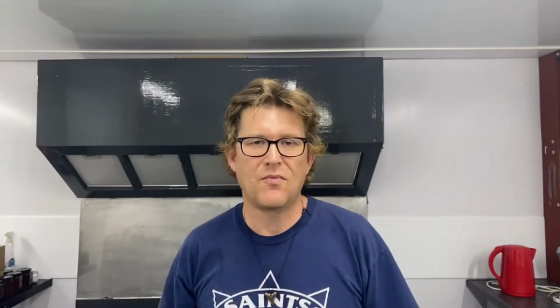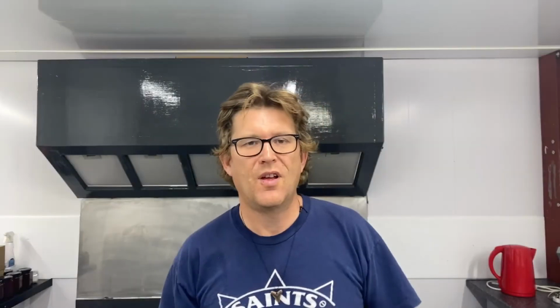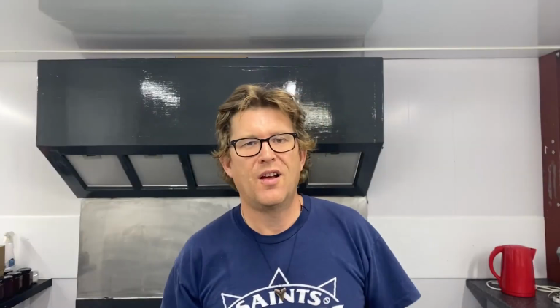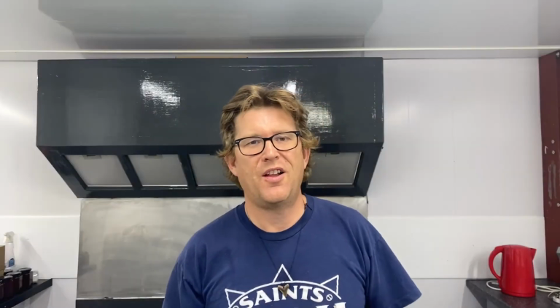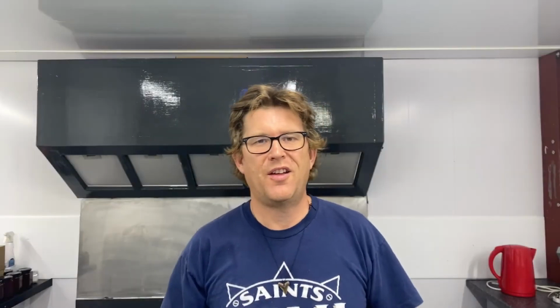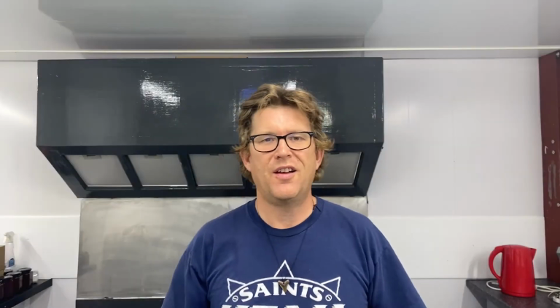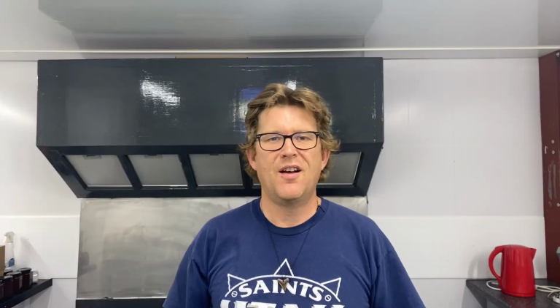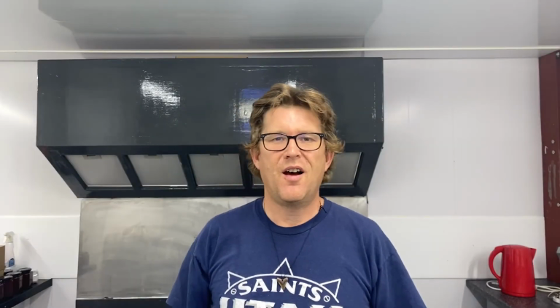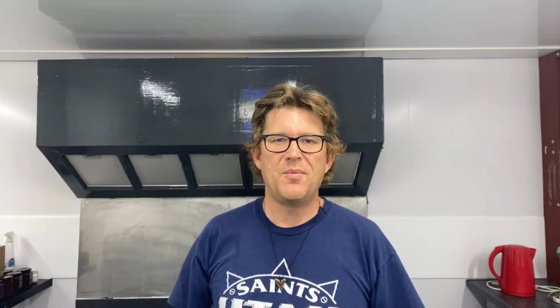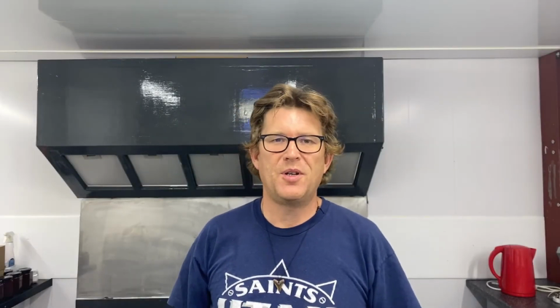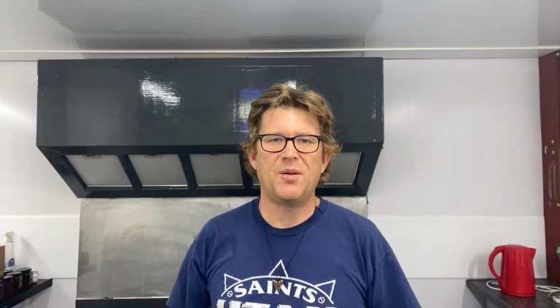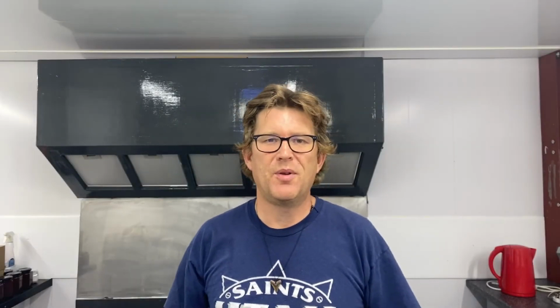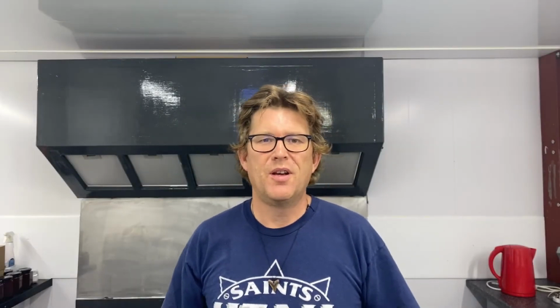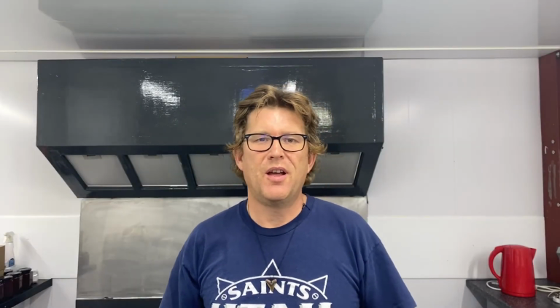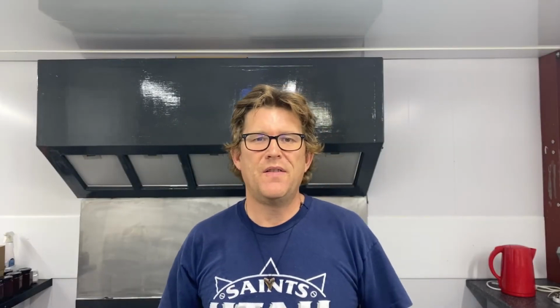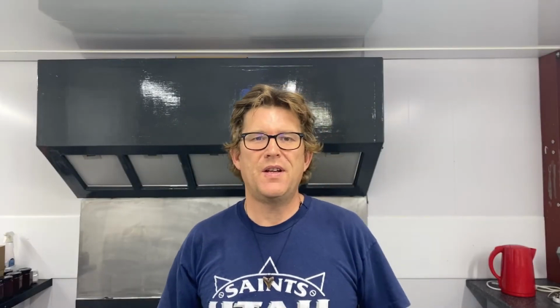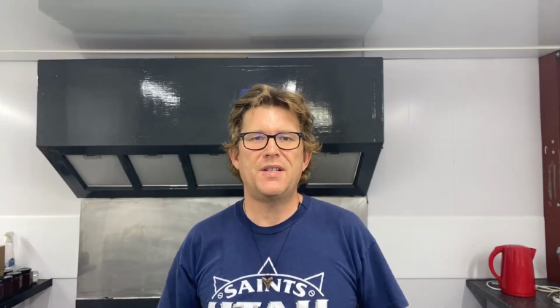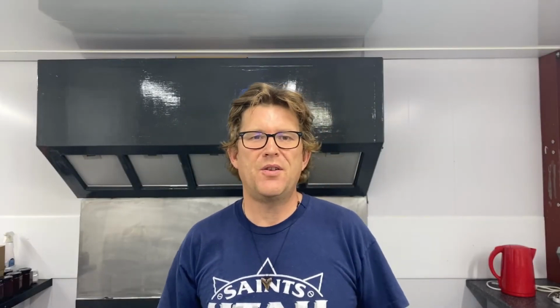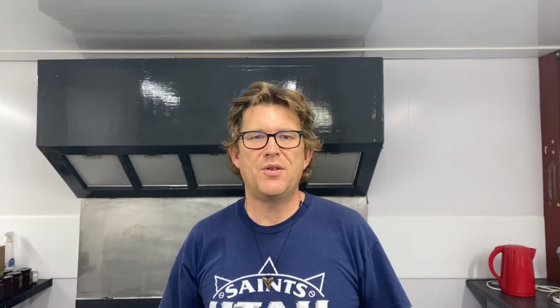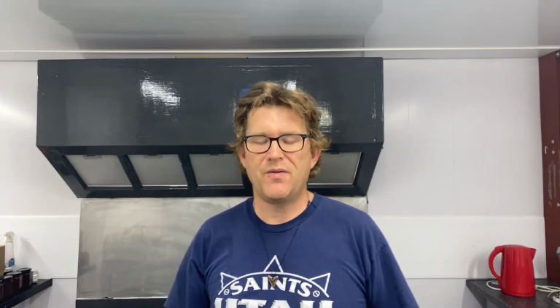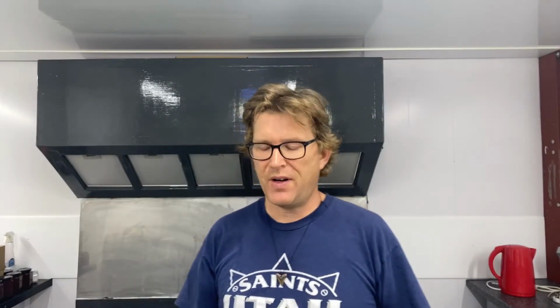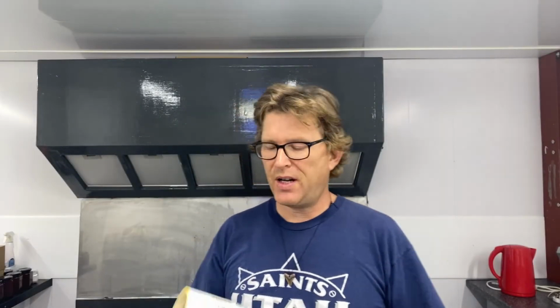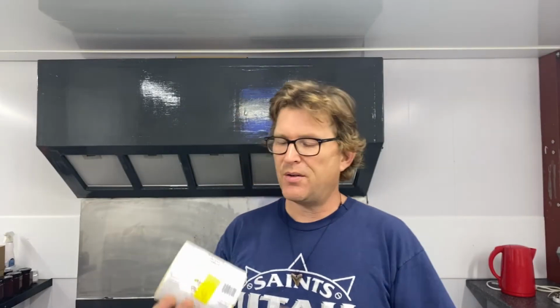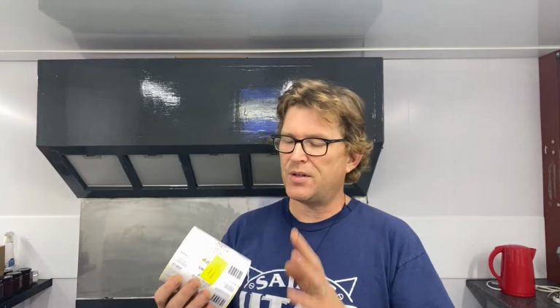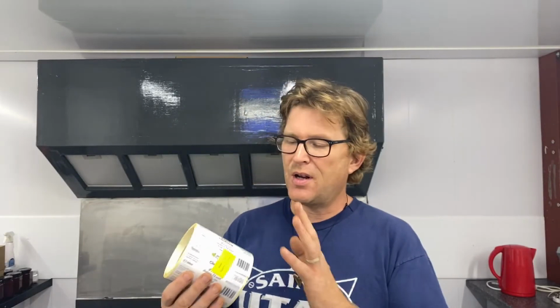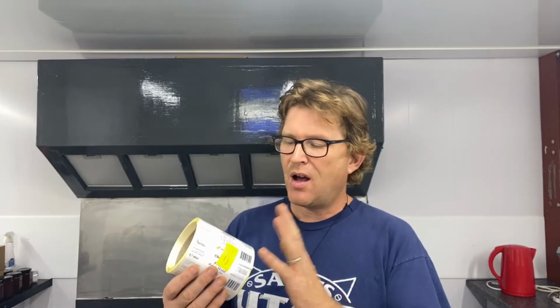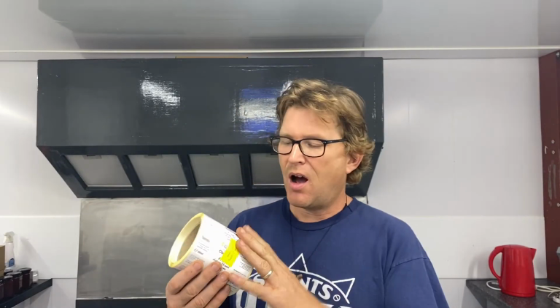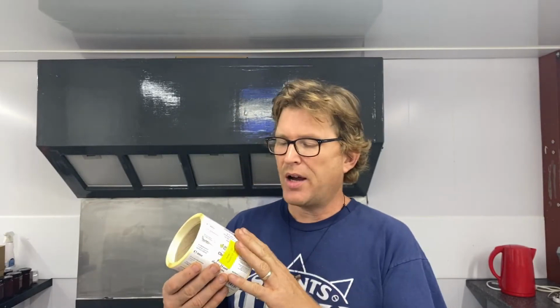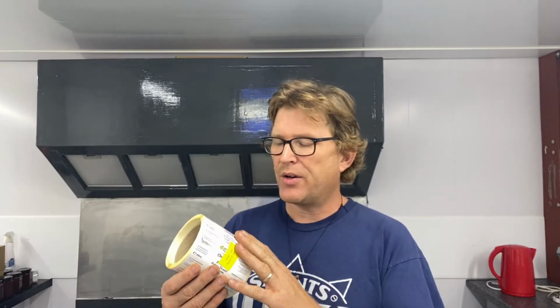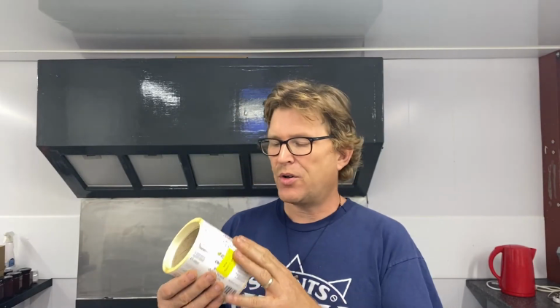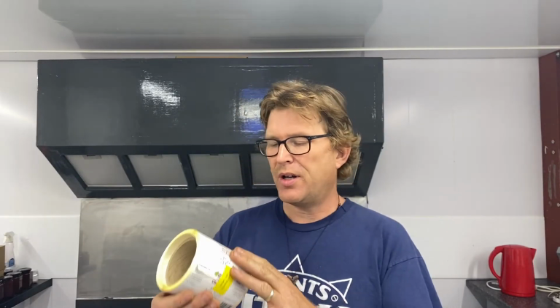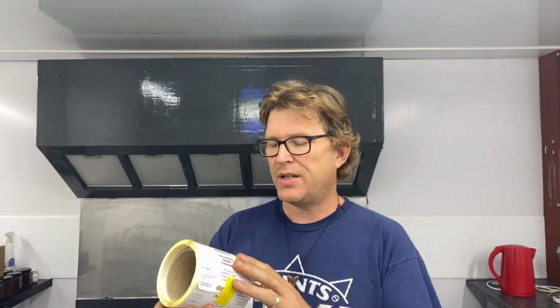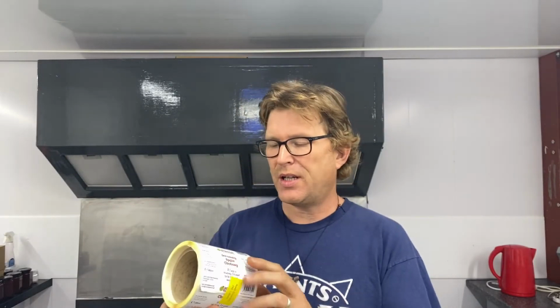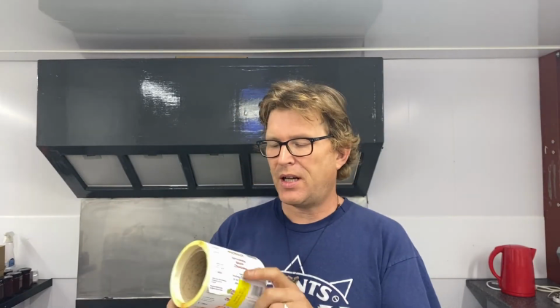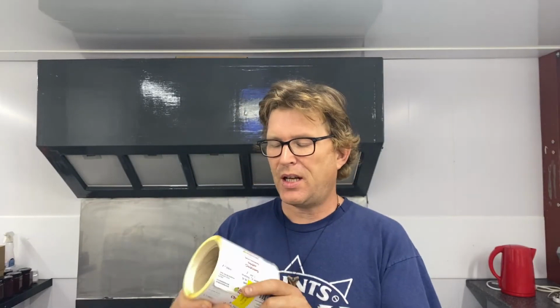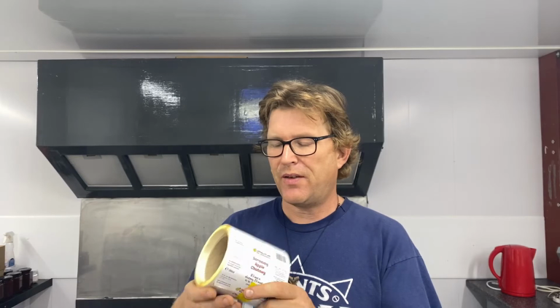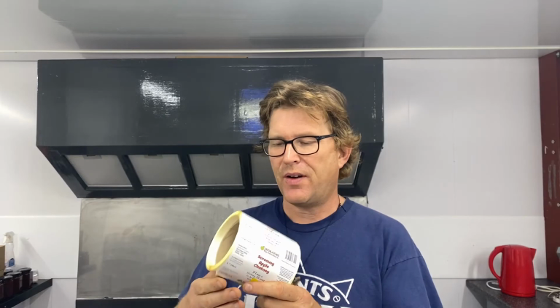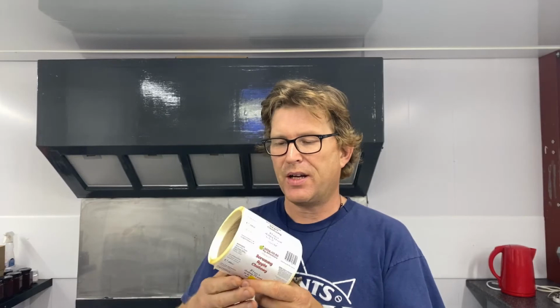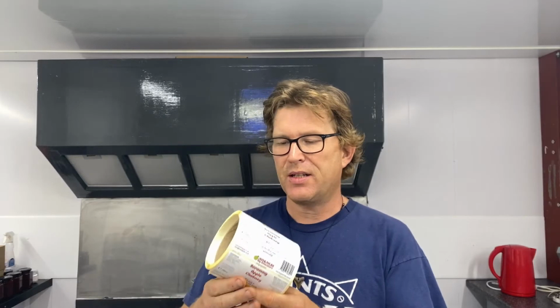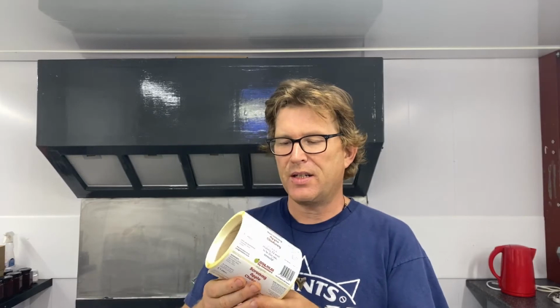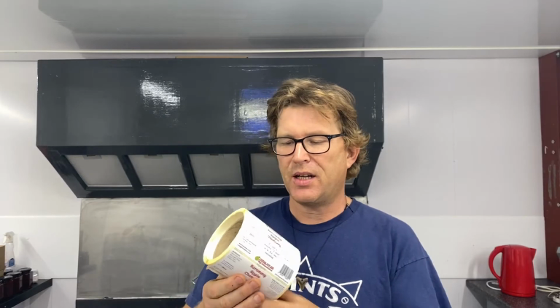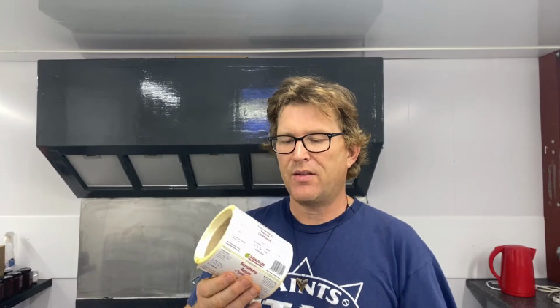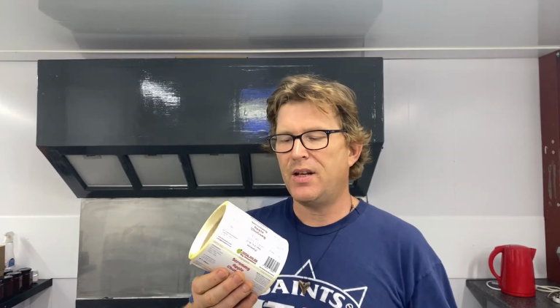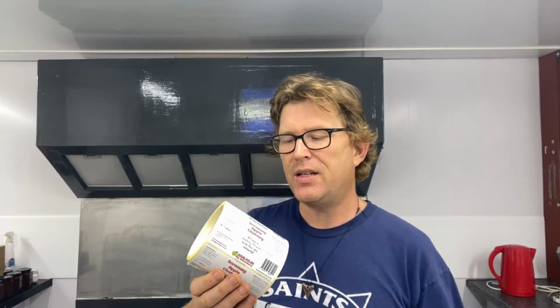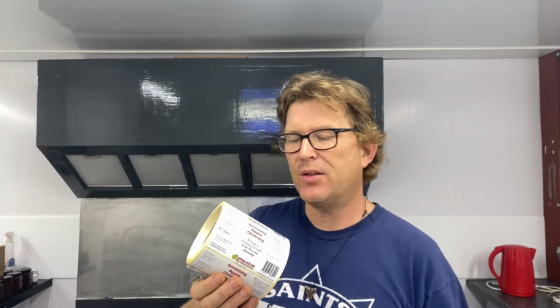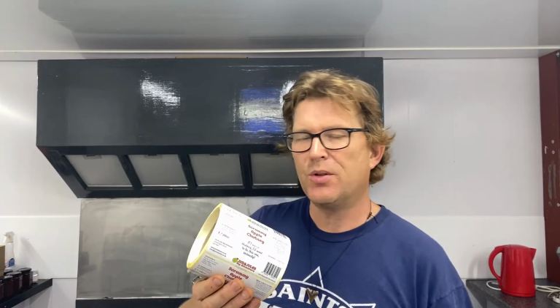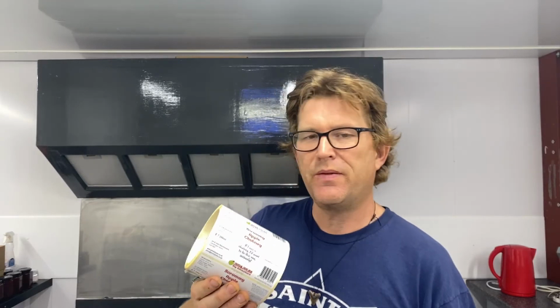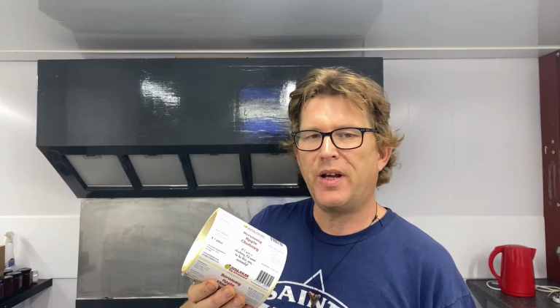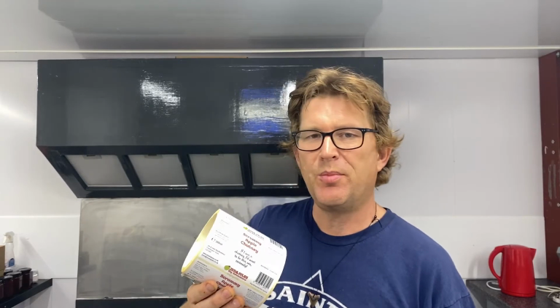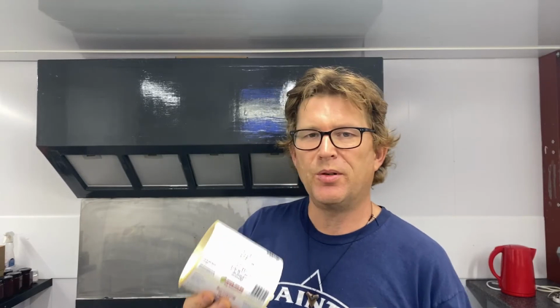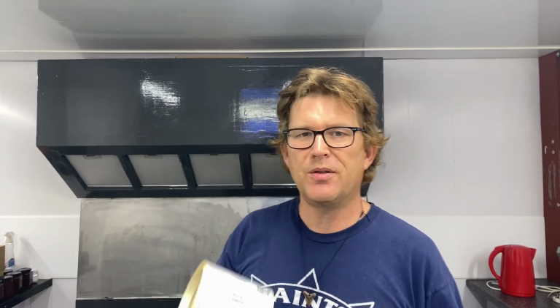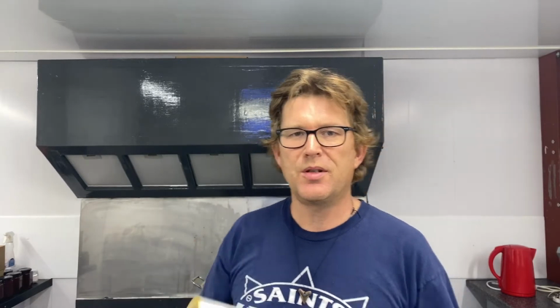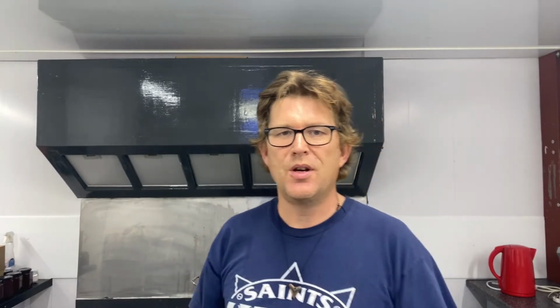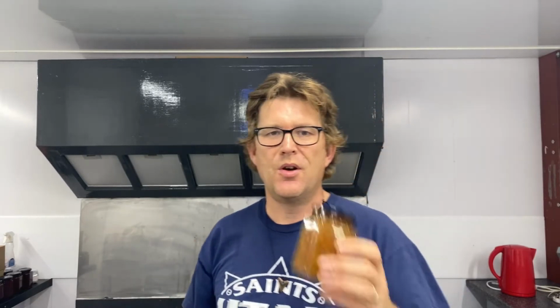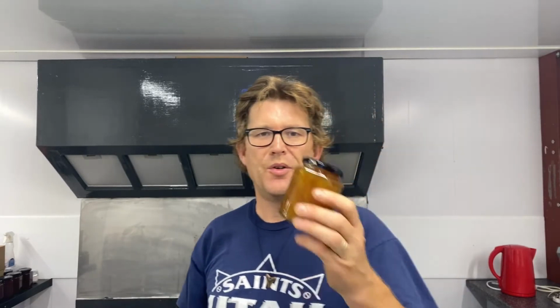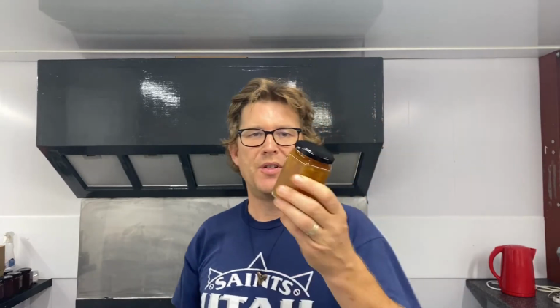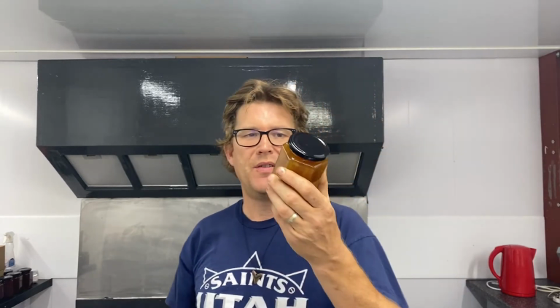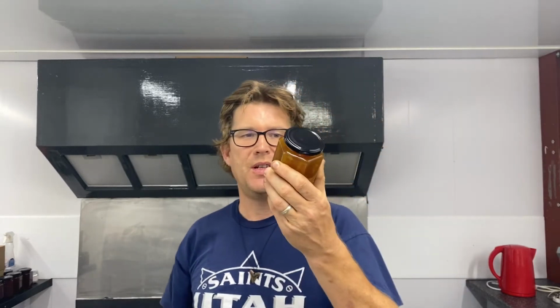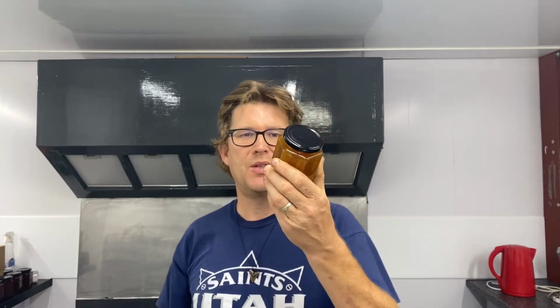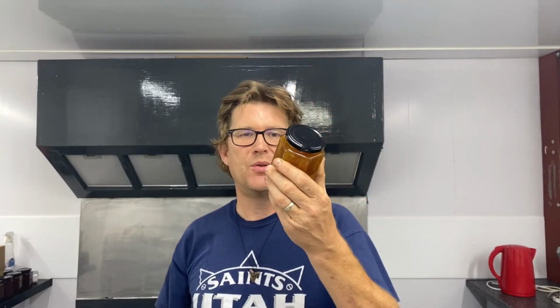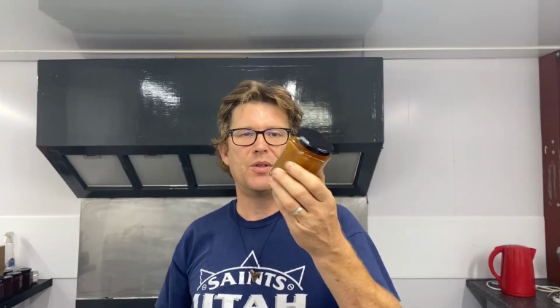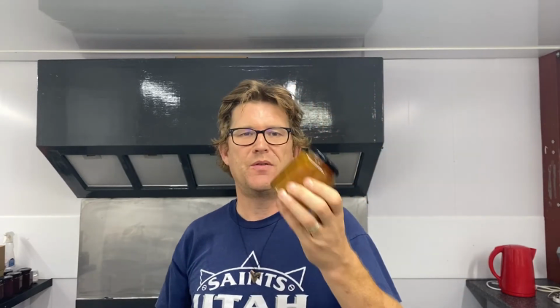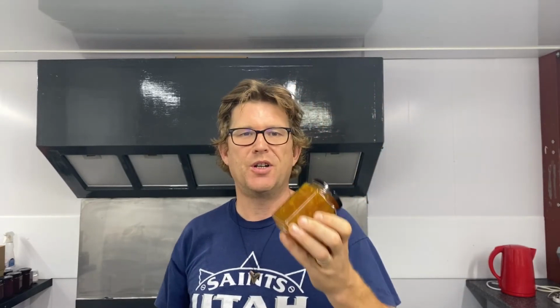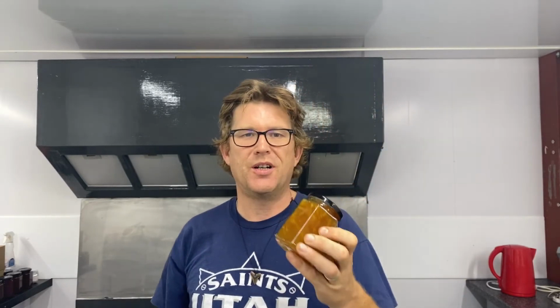Hello there. I'm Jim and in this series of videos I'm going to try and see if I can stick these sorts of labels onto these sorts of jars.